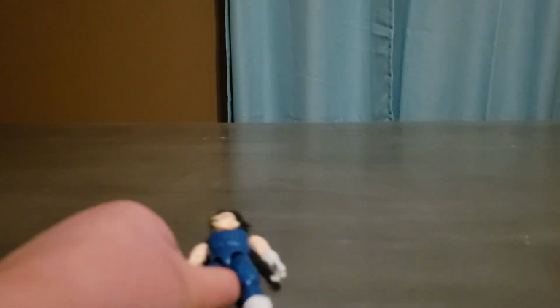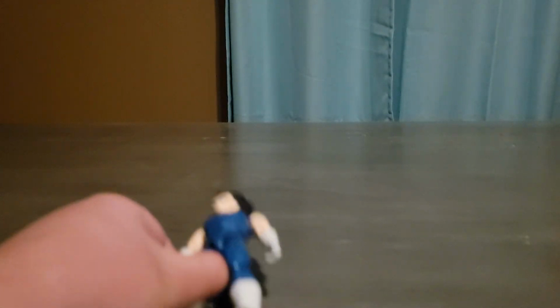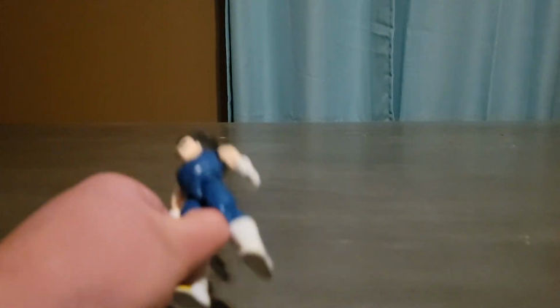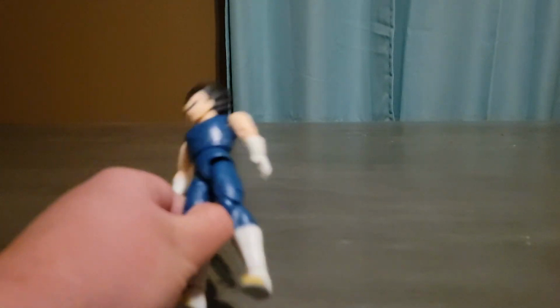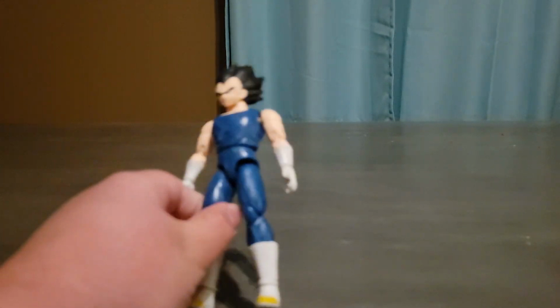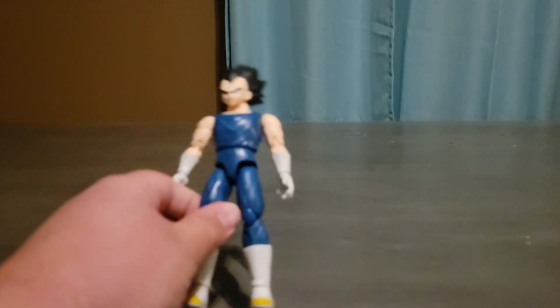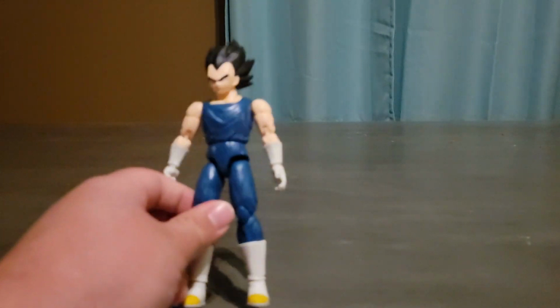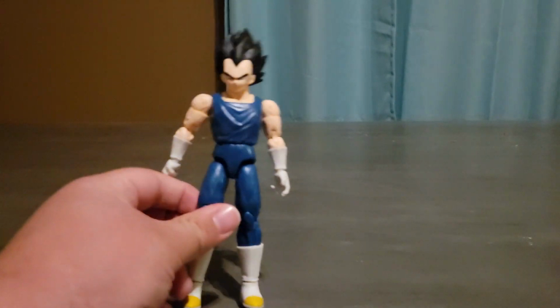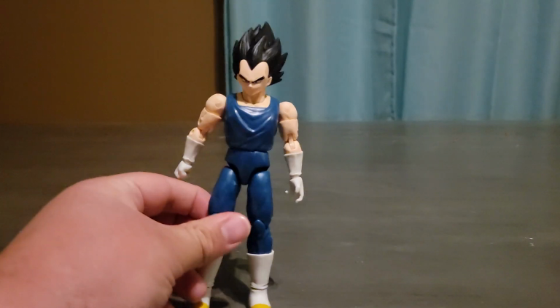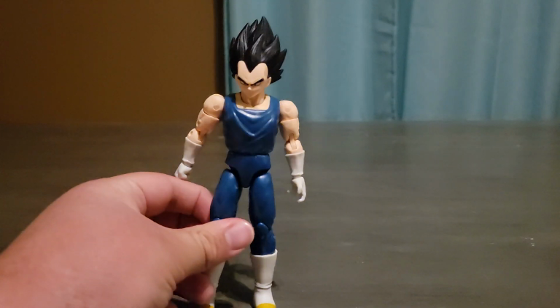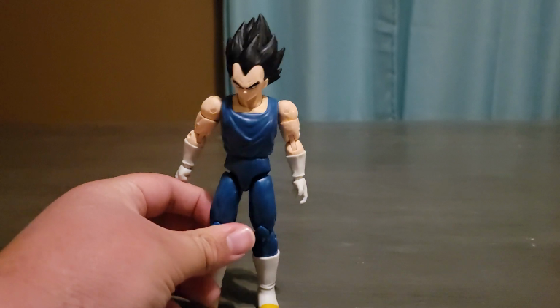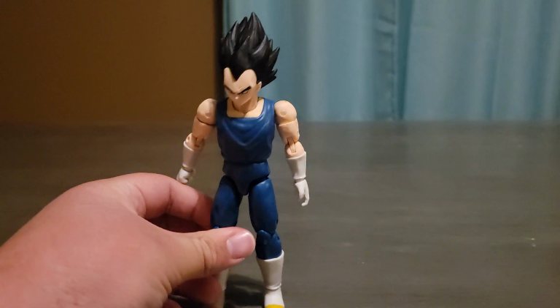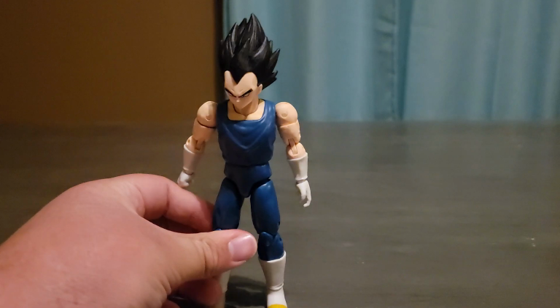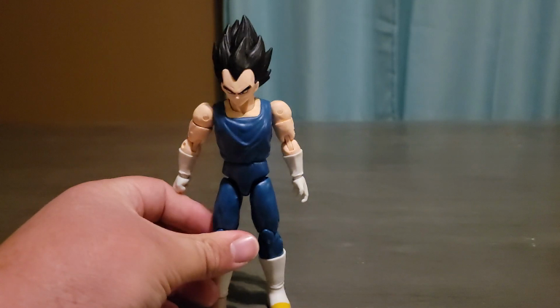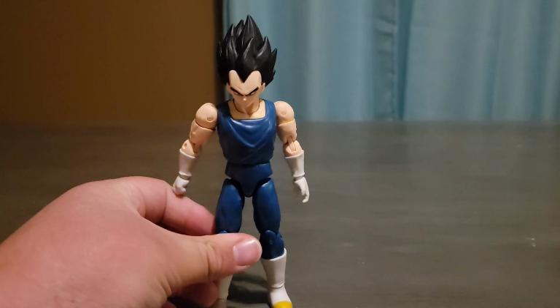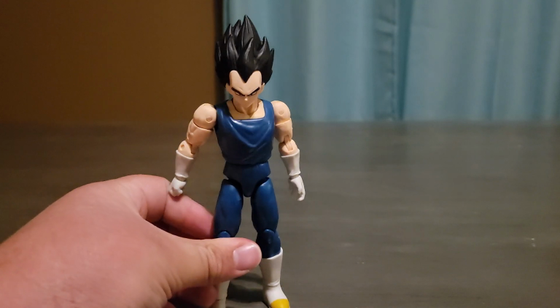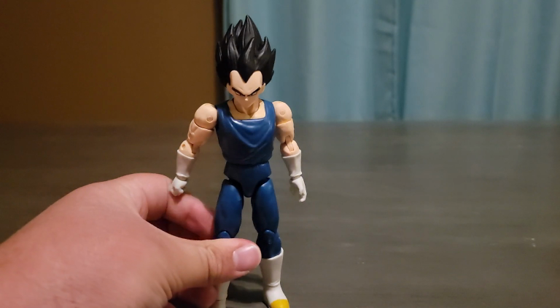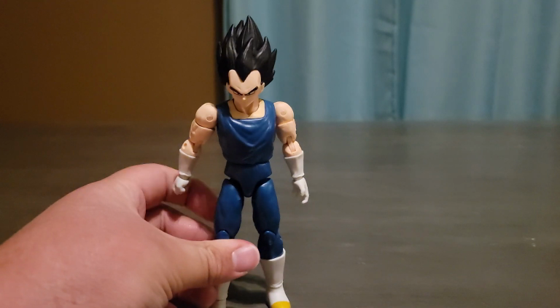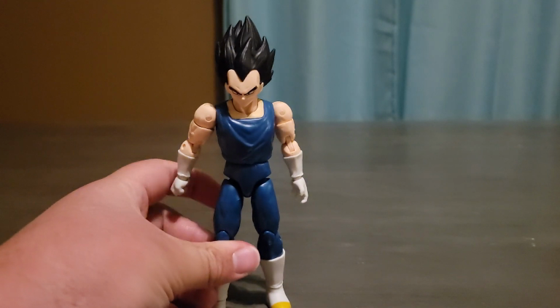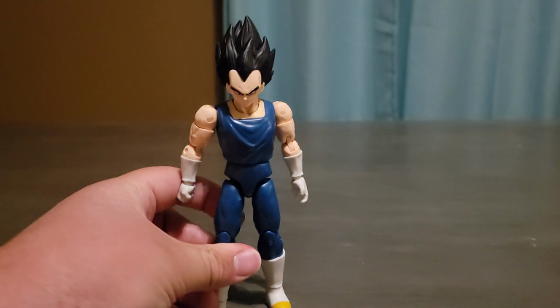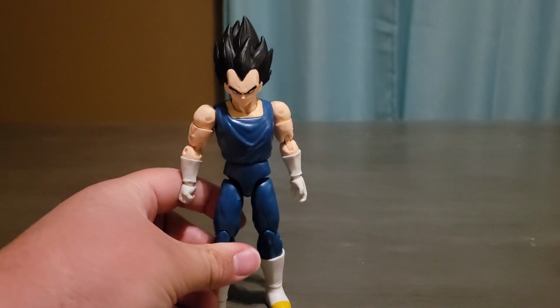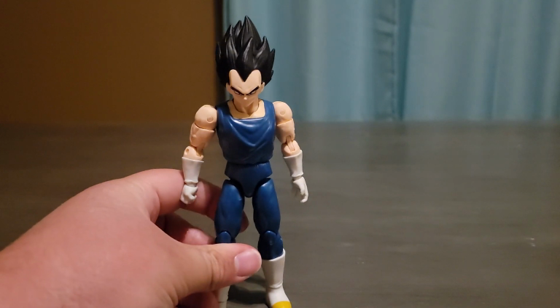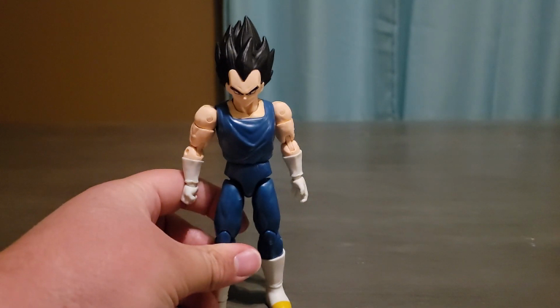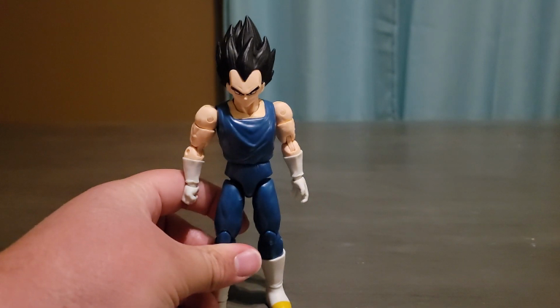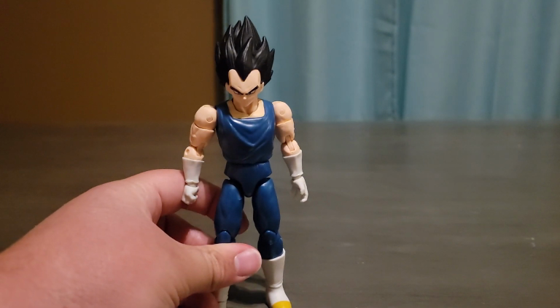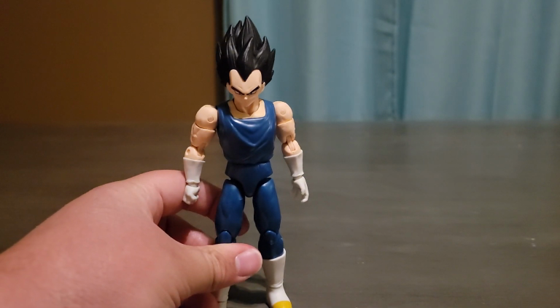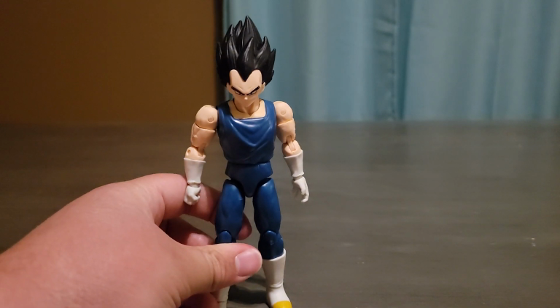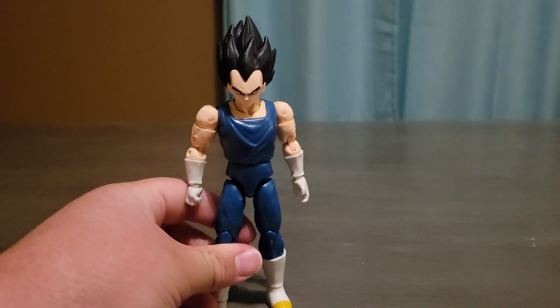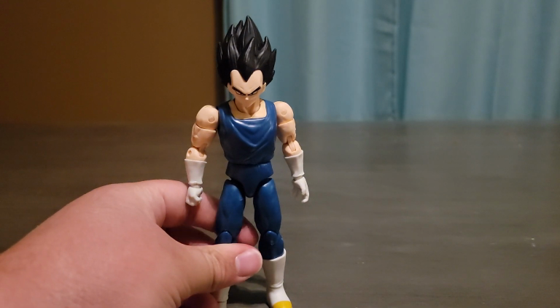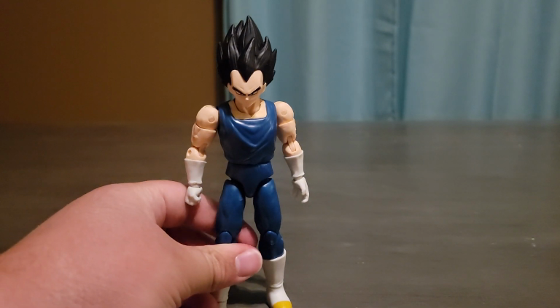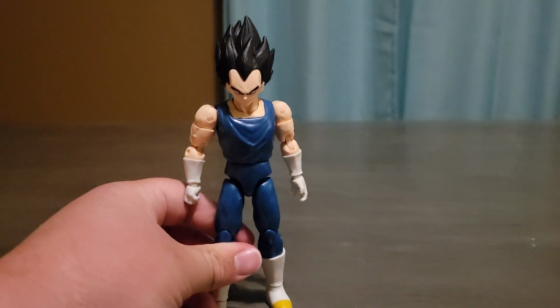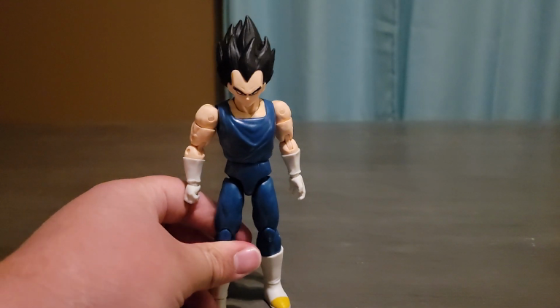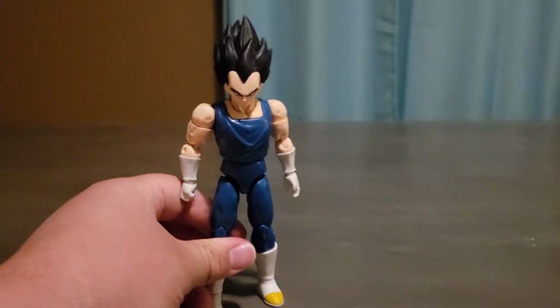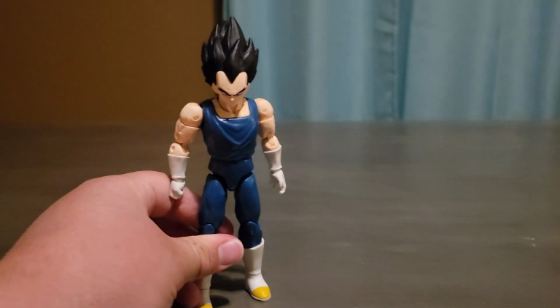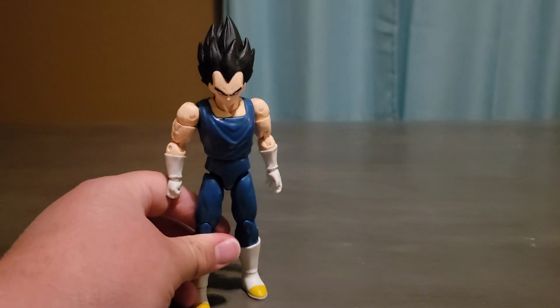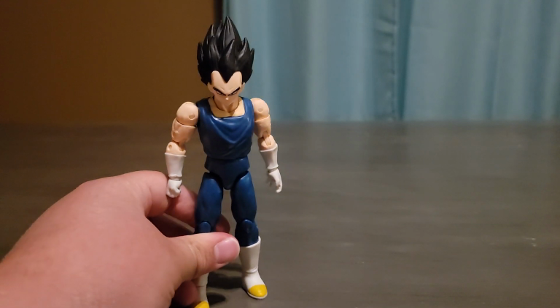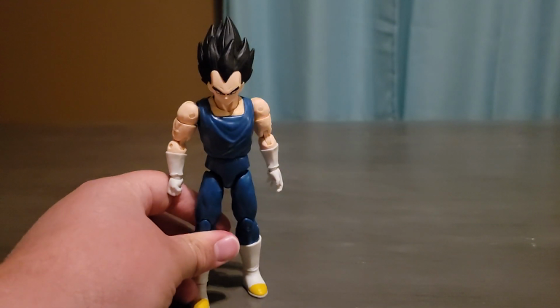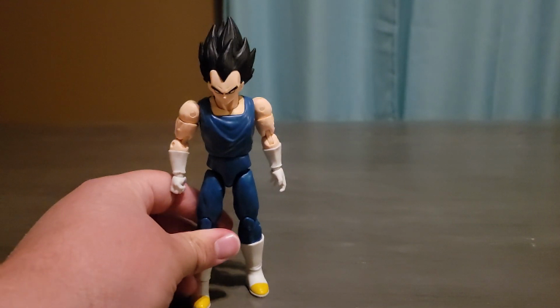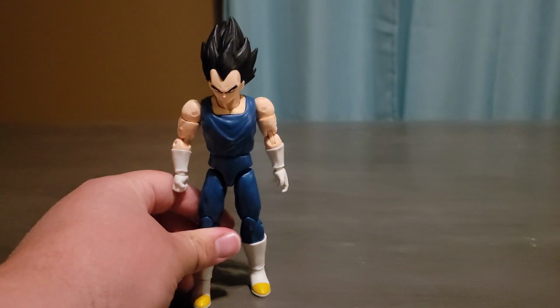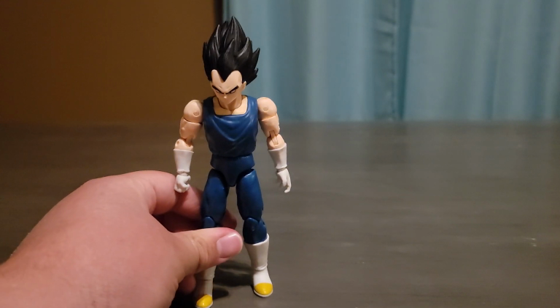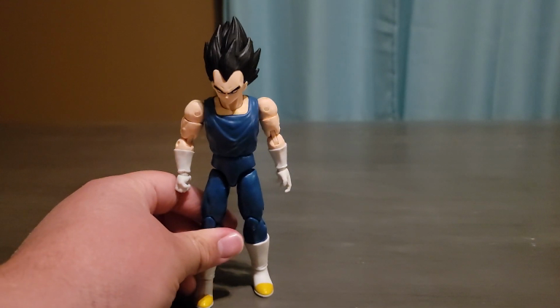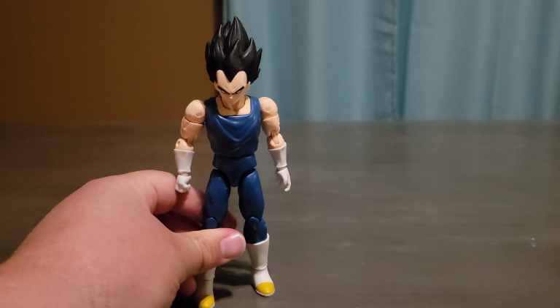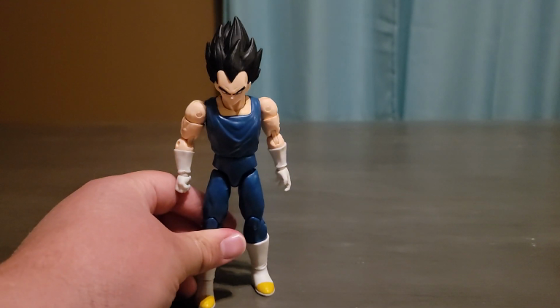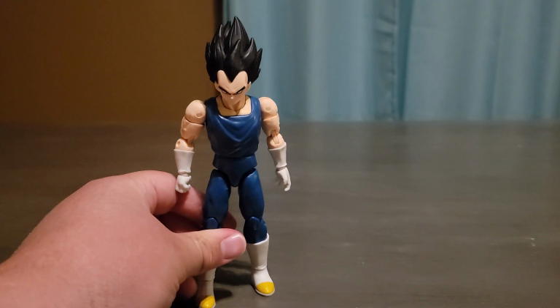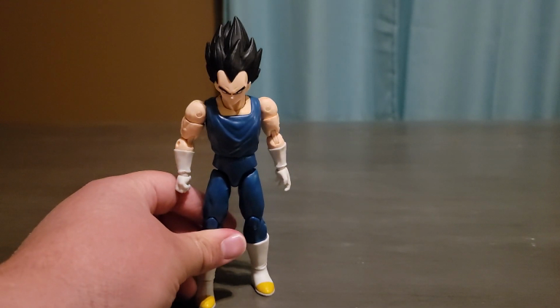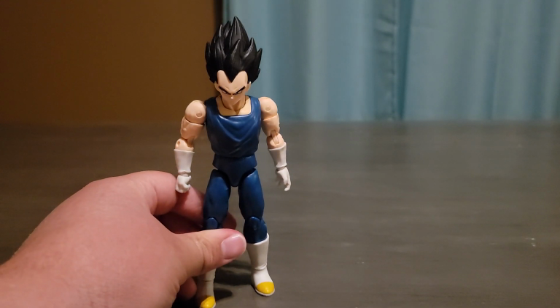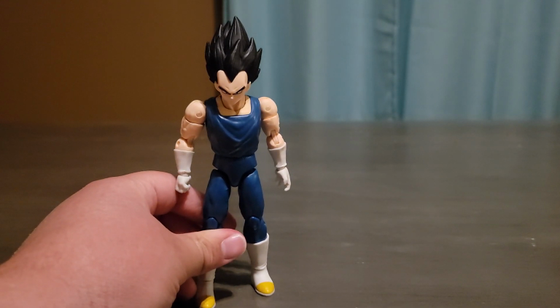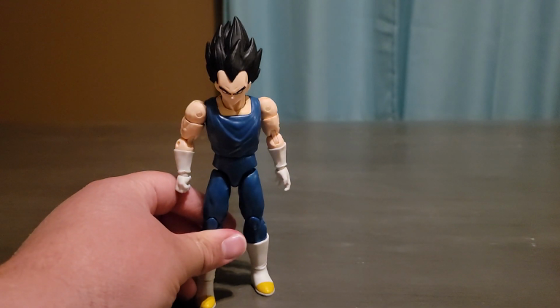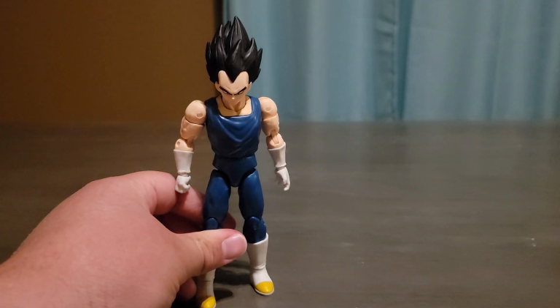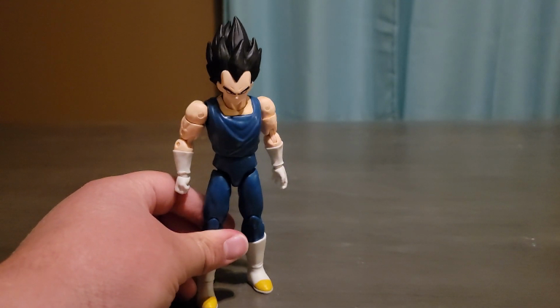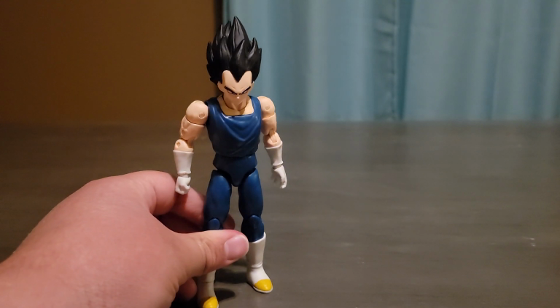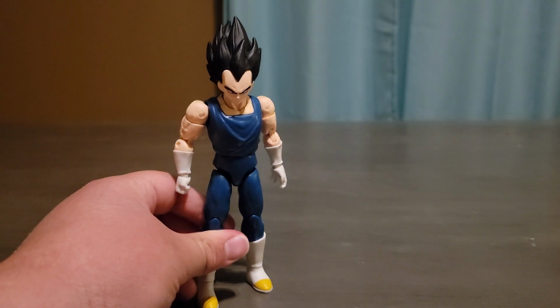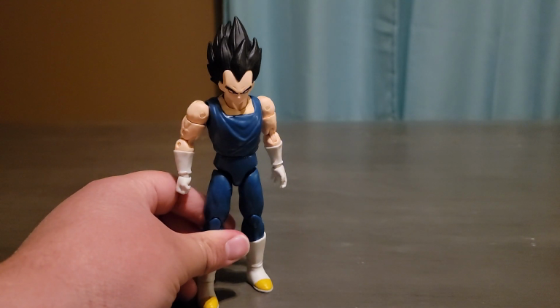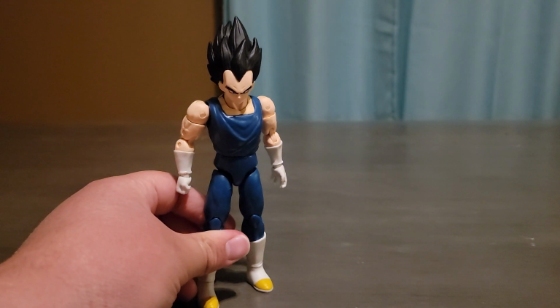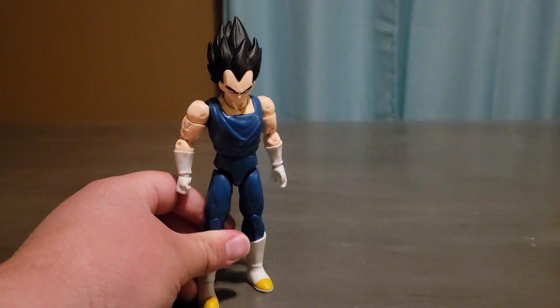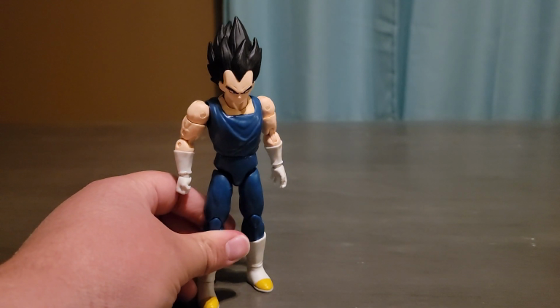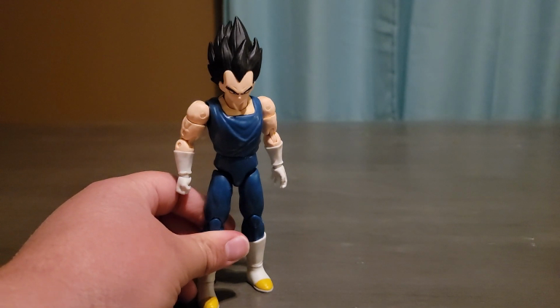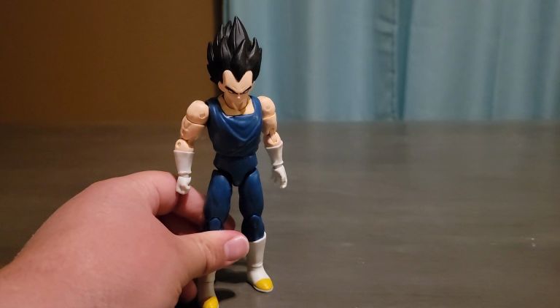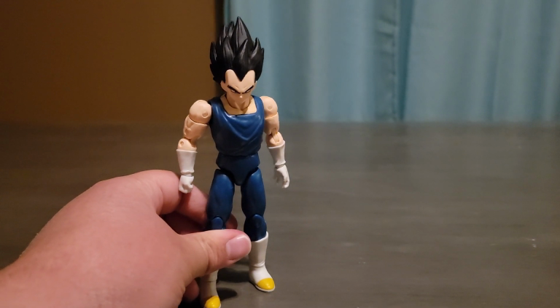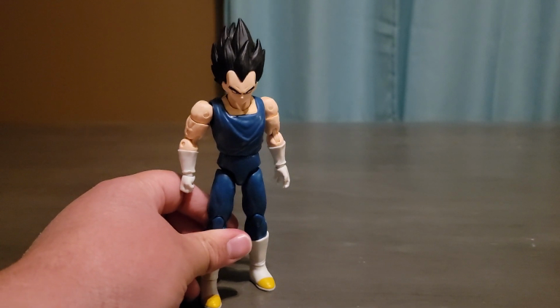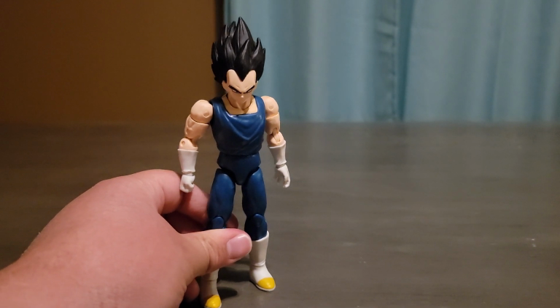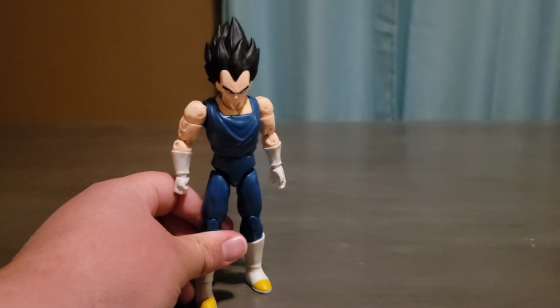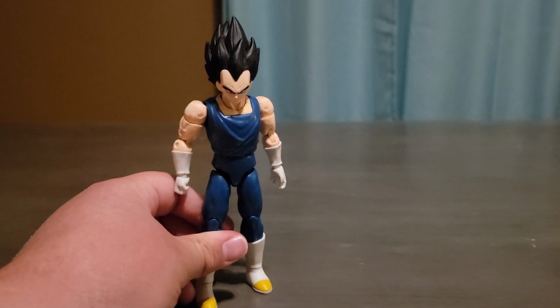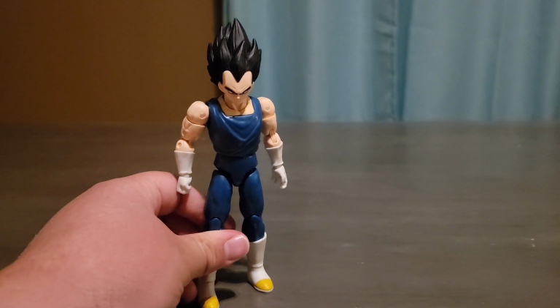Anyway, that's my full review of the regular superhero version of Vegeta. Please like and subscribe to my YouTube channel, and I'll see you guys next video. Bye.